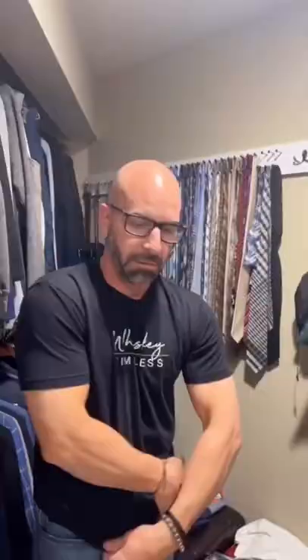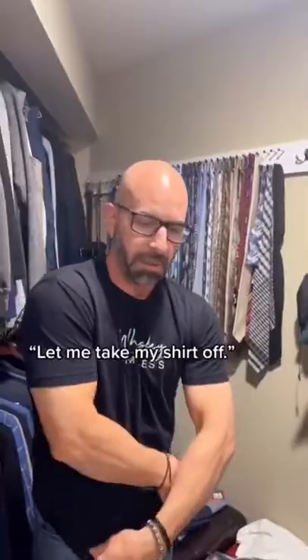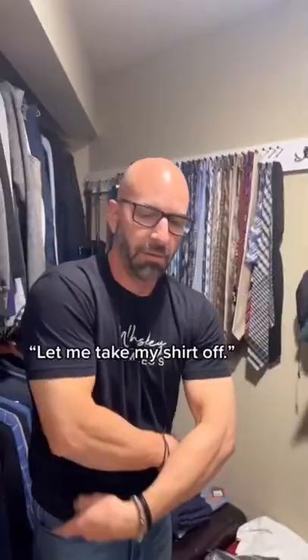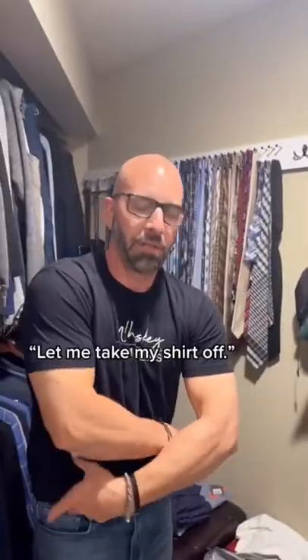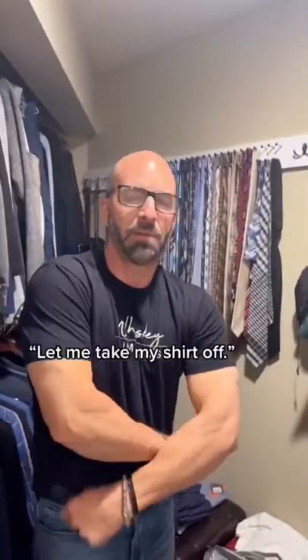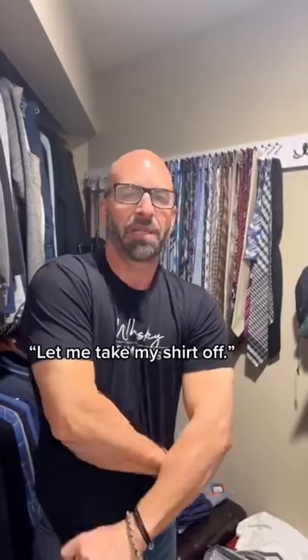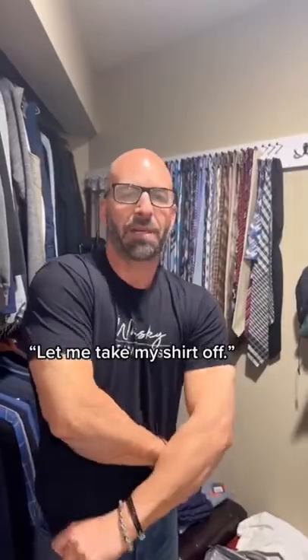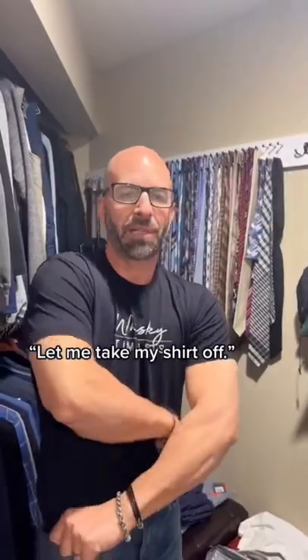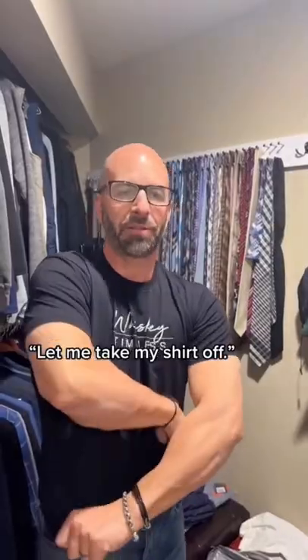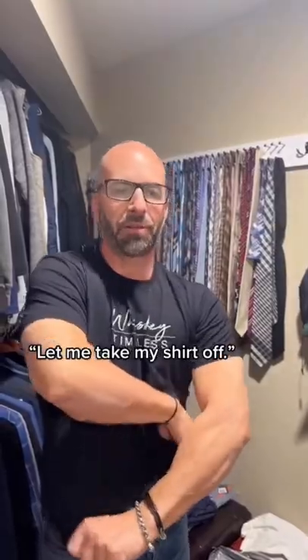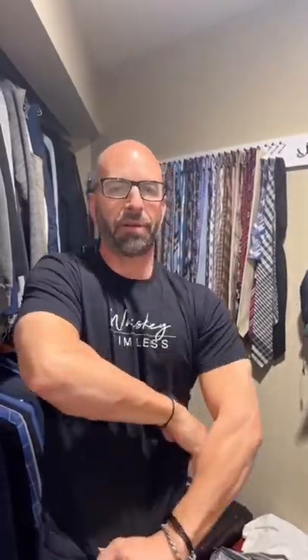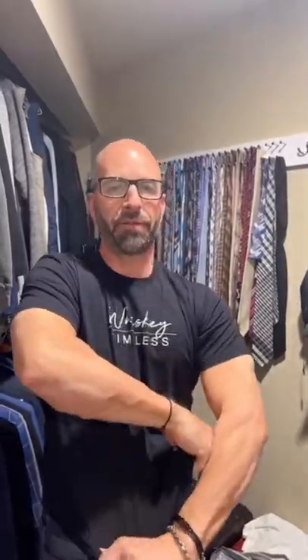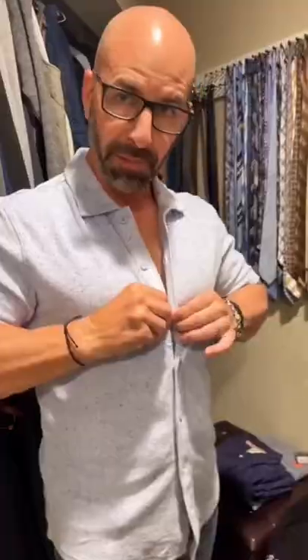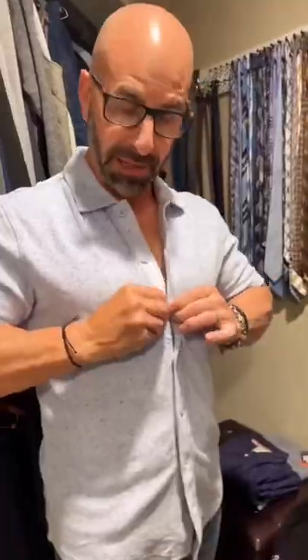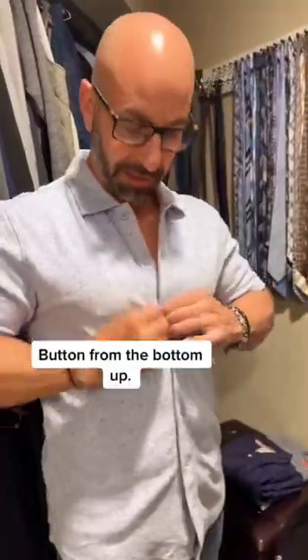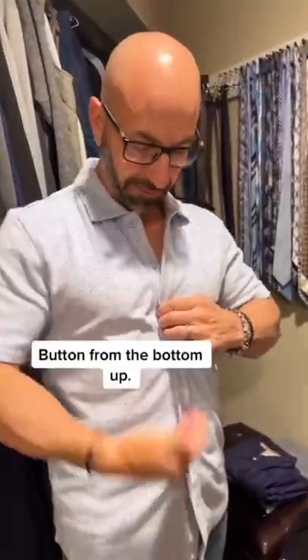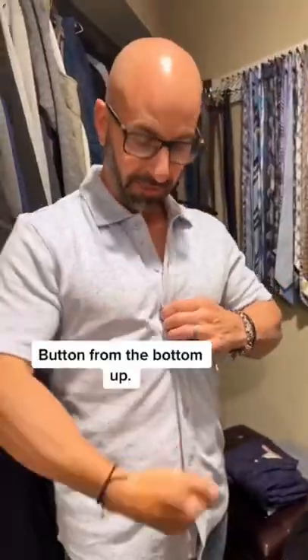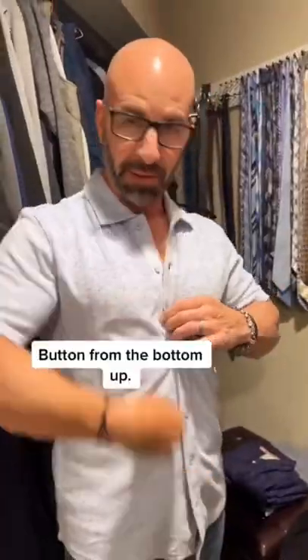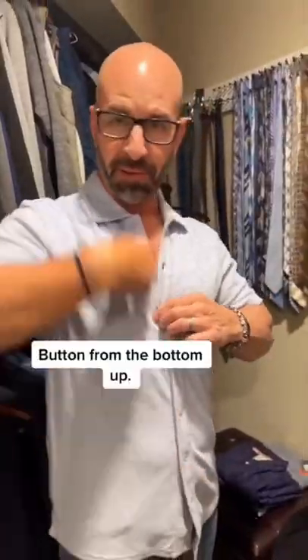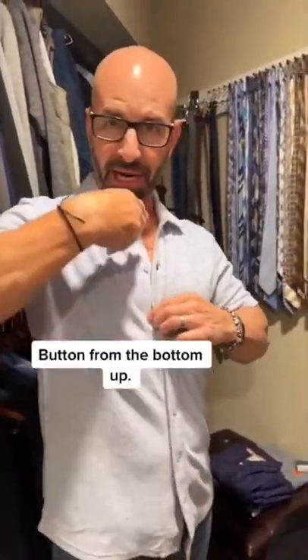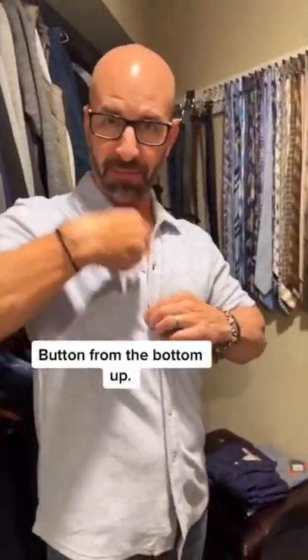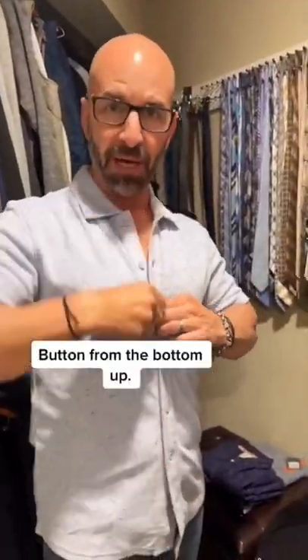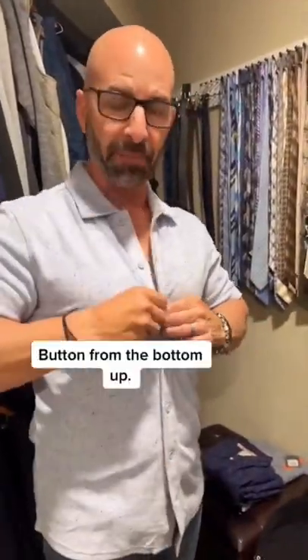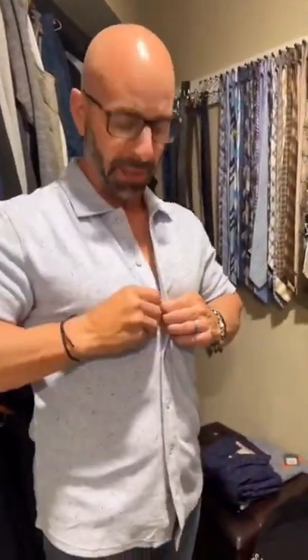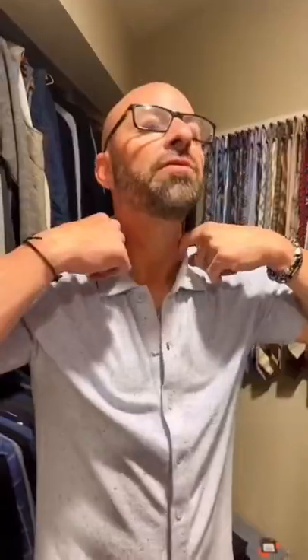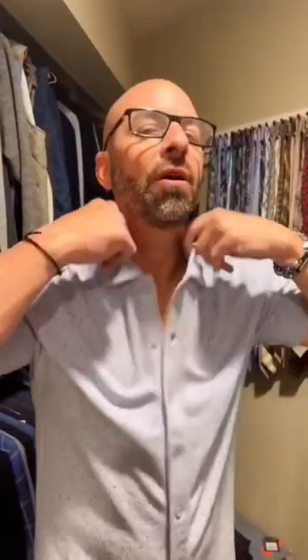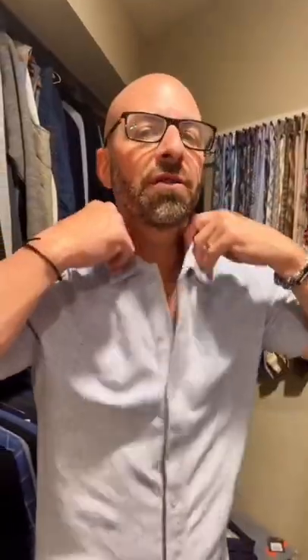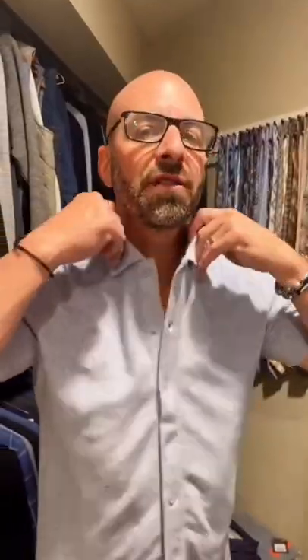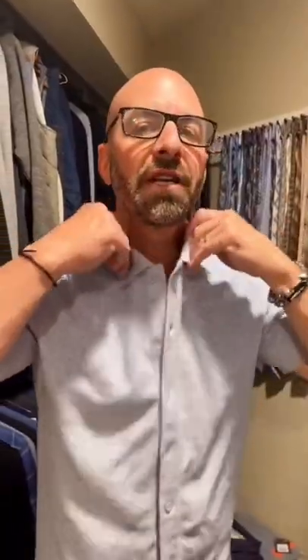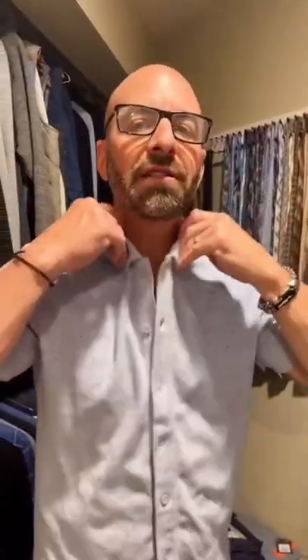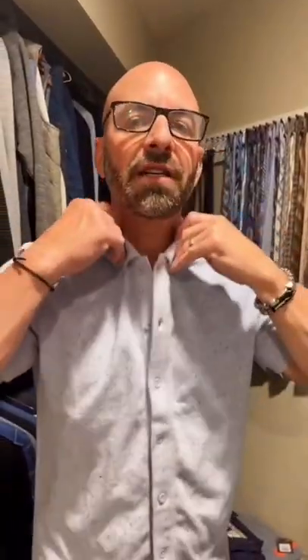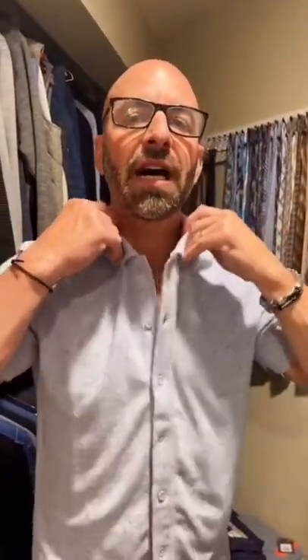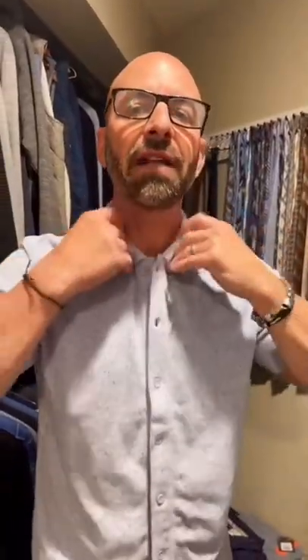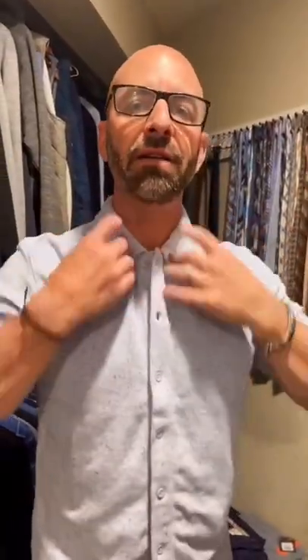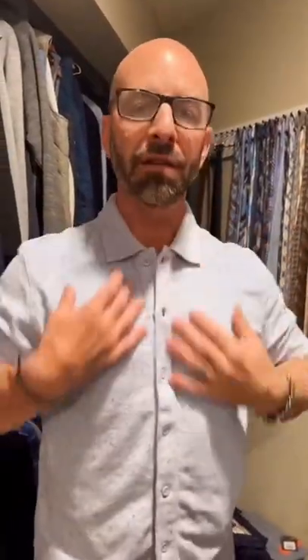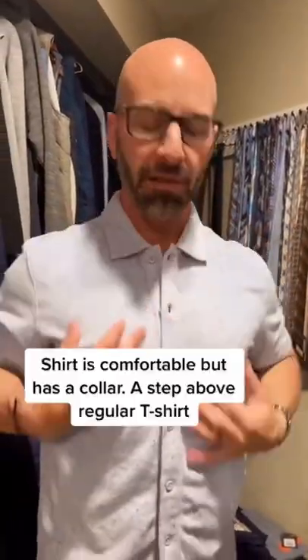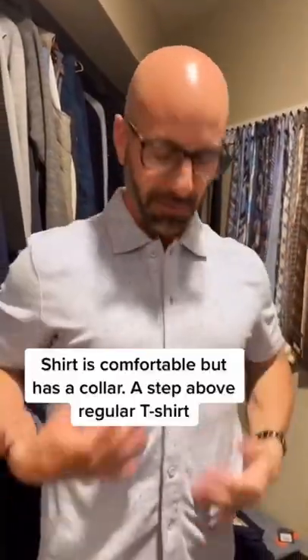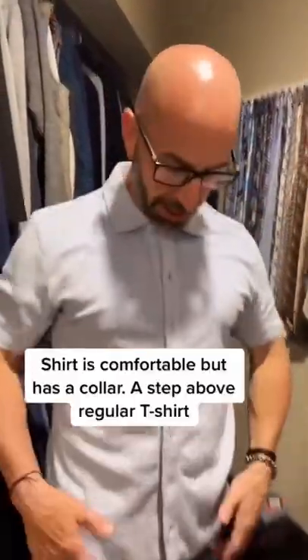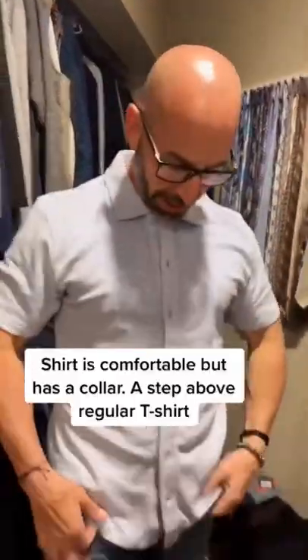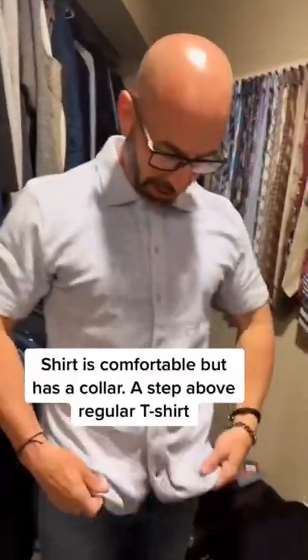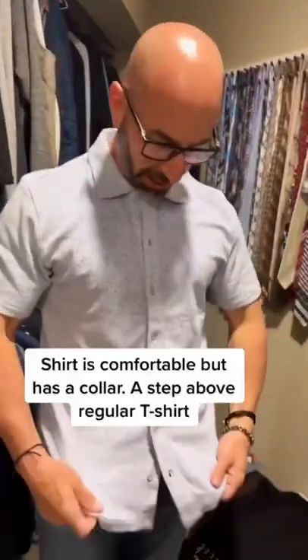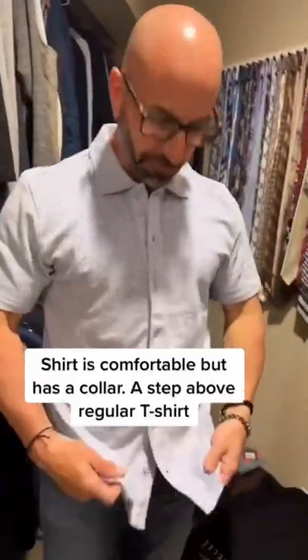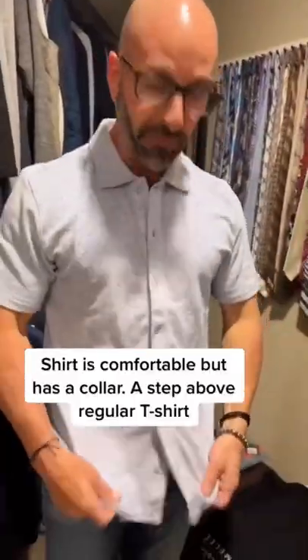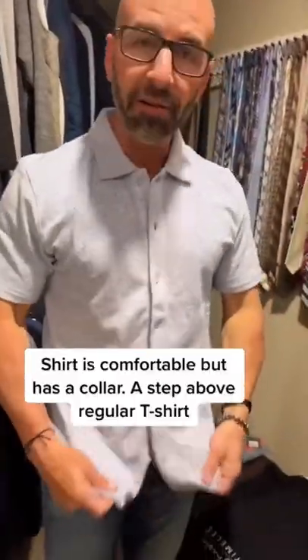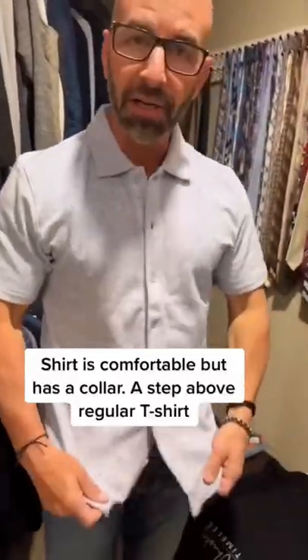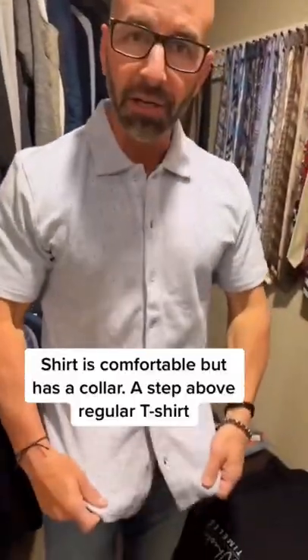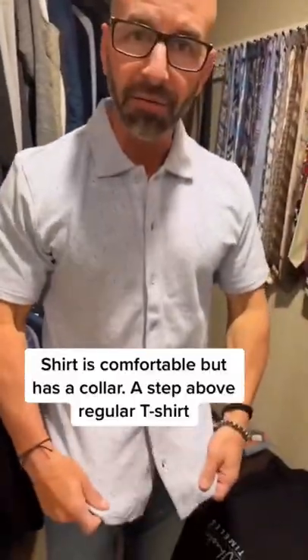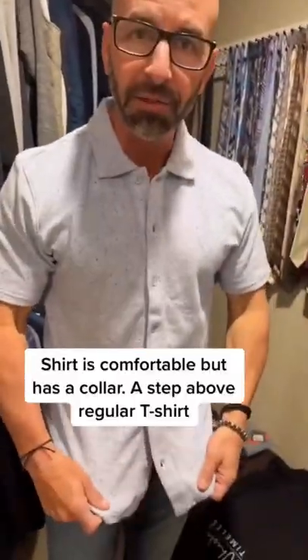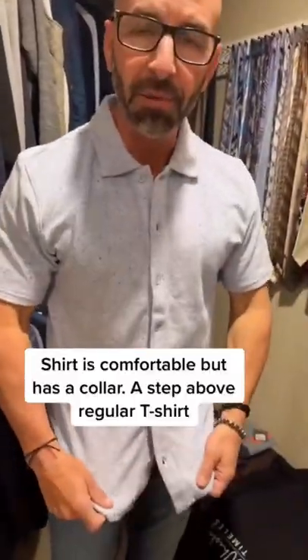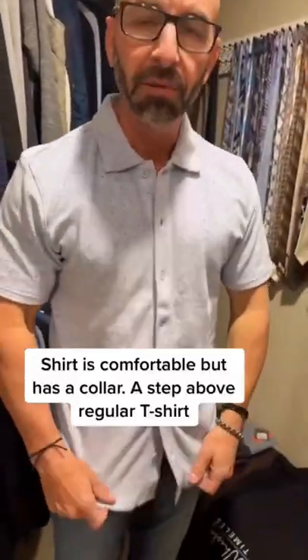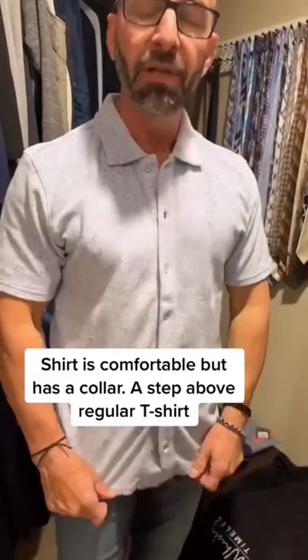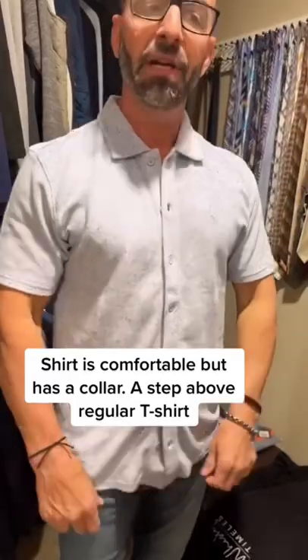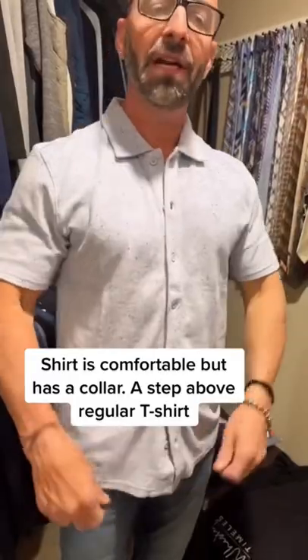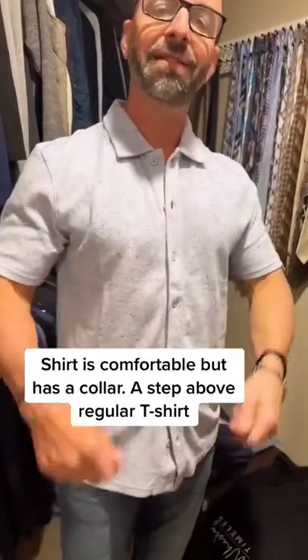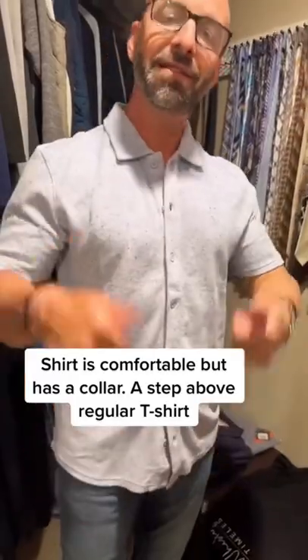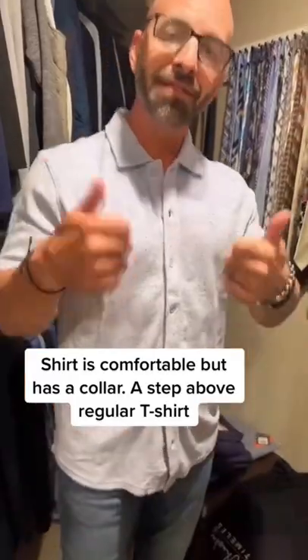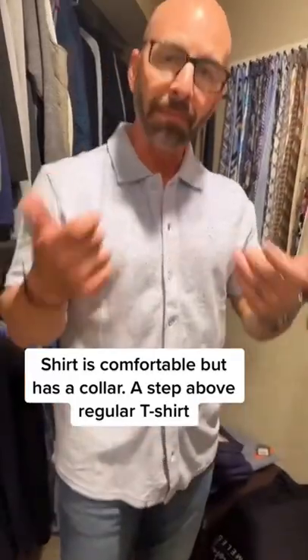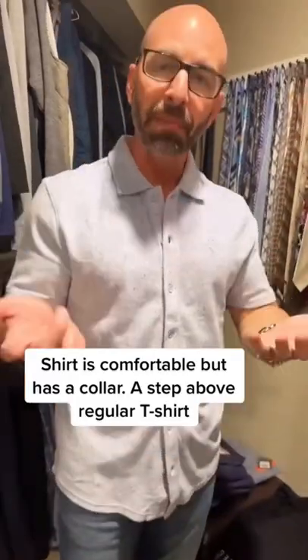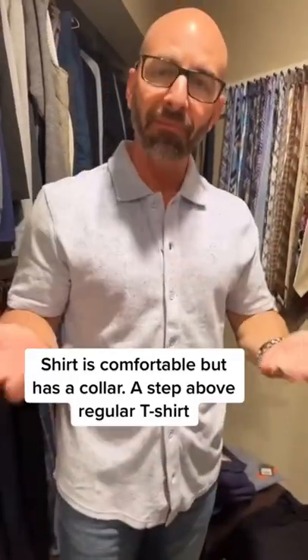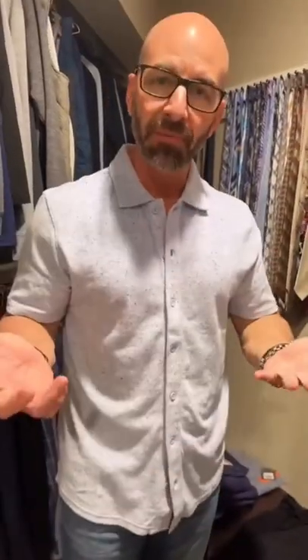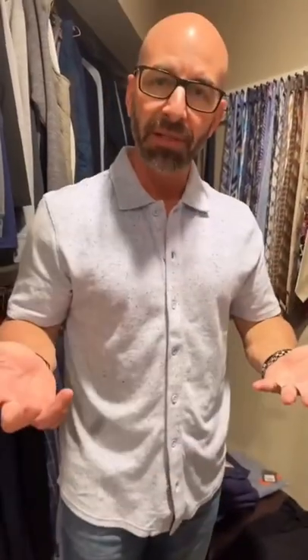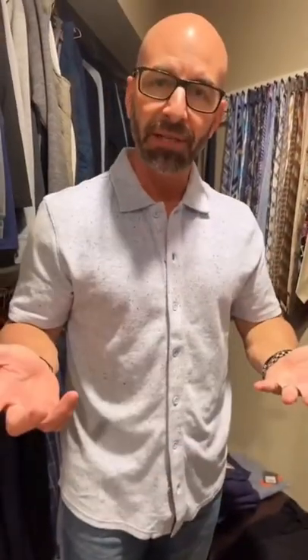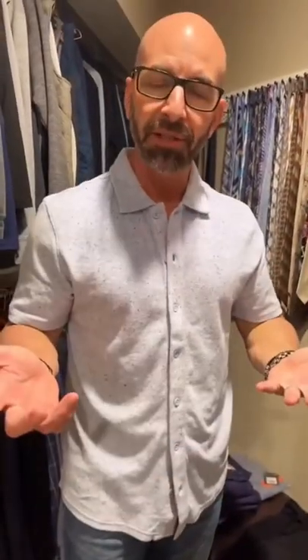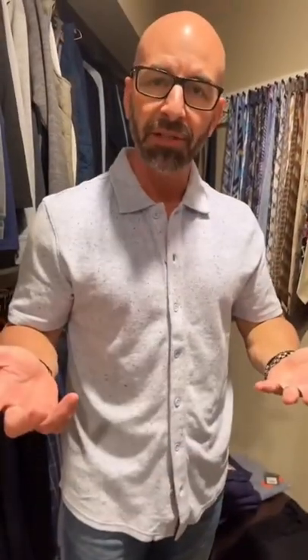Hold on, let me take my shirt off. Buttons from the bottom up. Notice this has a collar. It's very comfortable. It's a step up from a t-shirt.